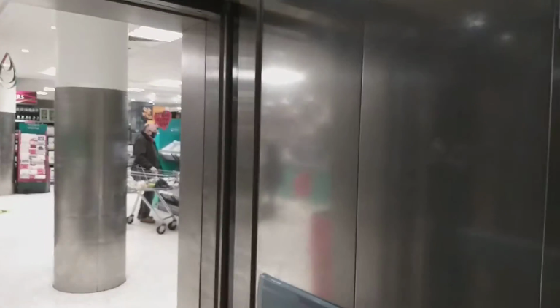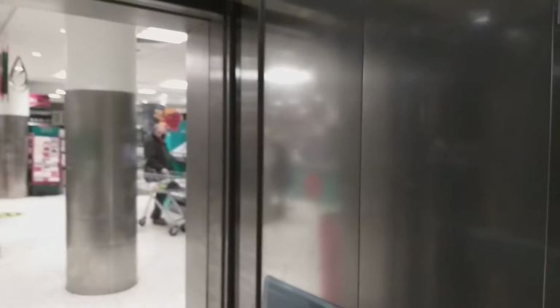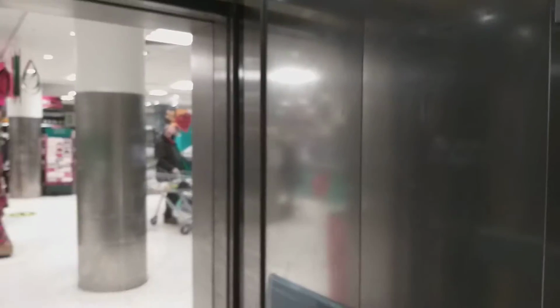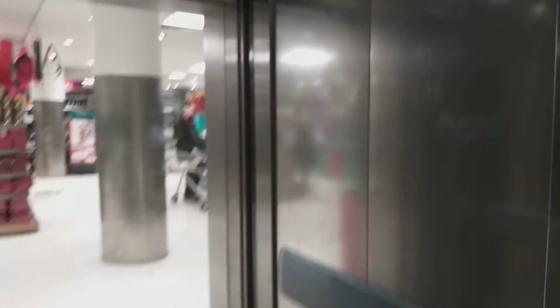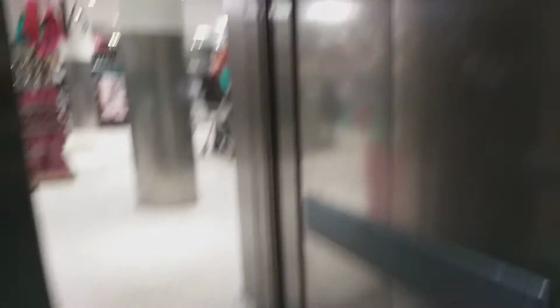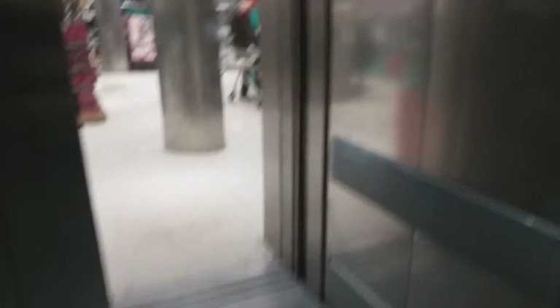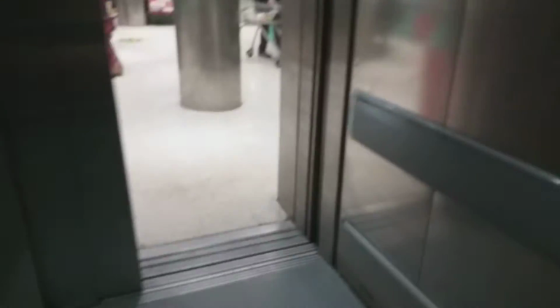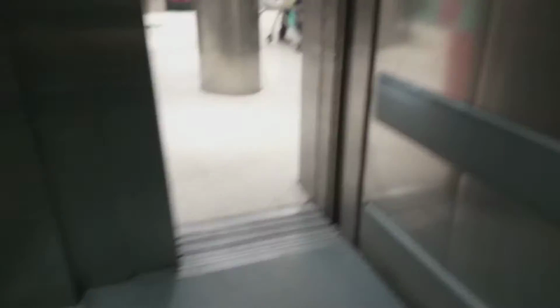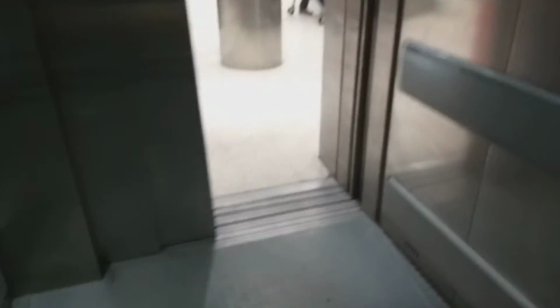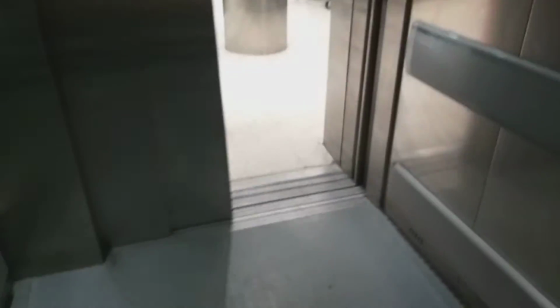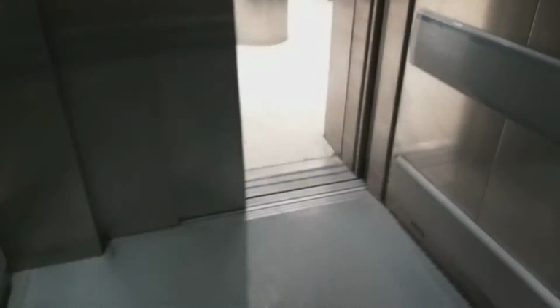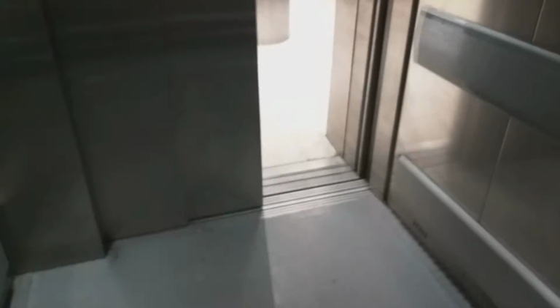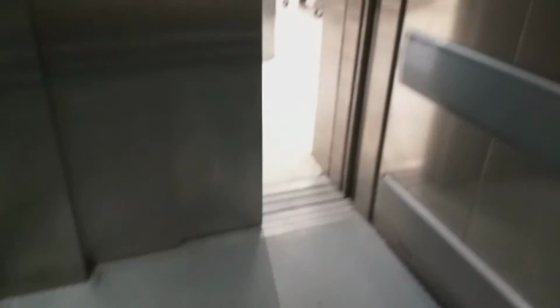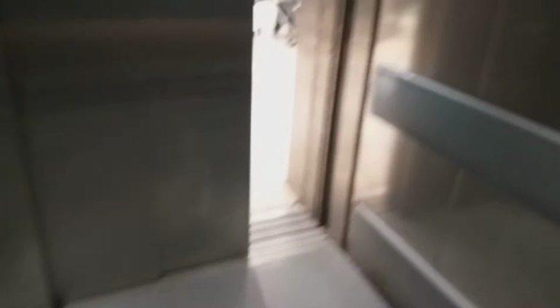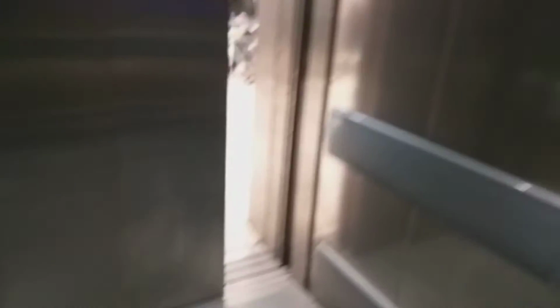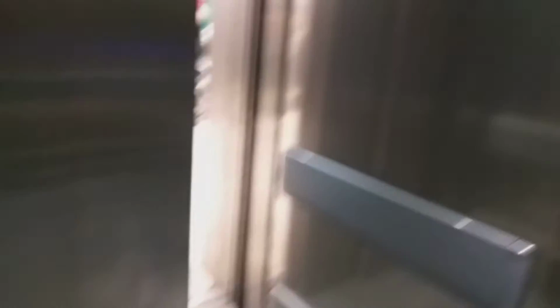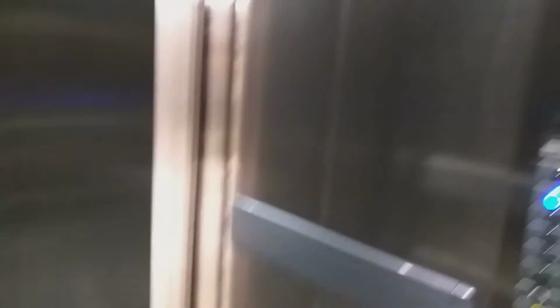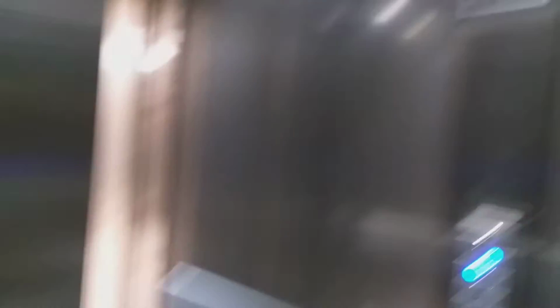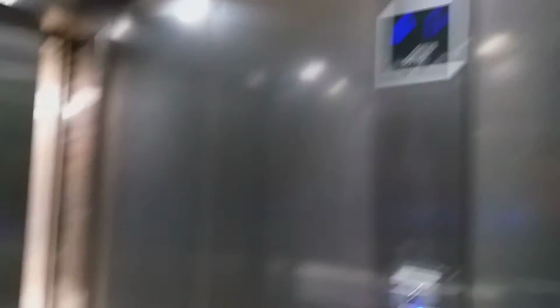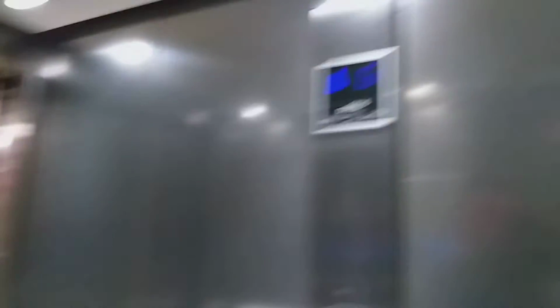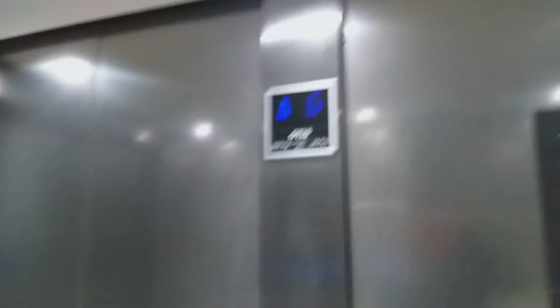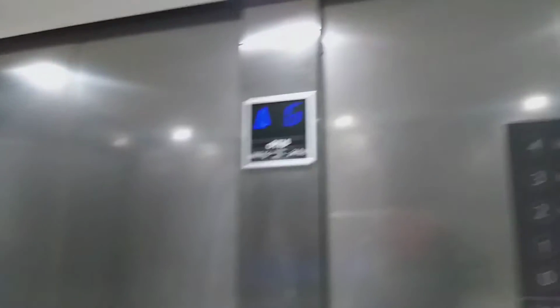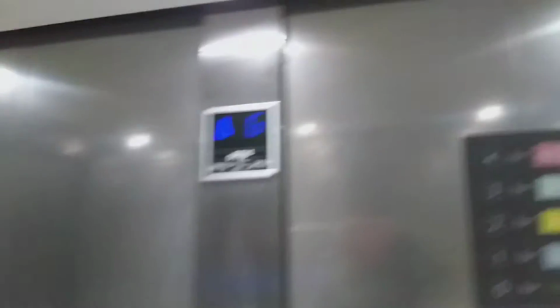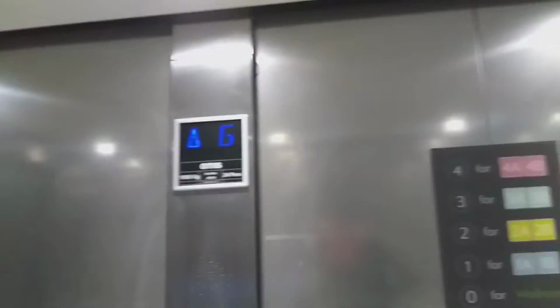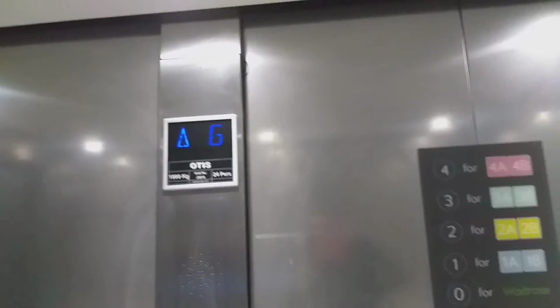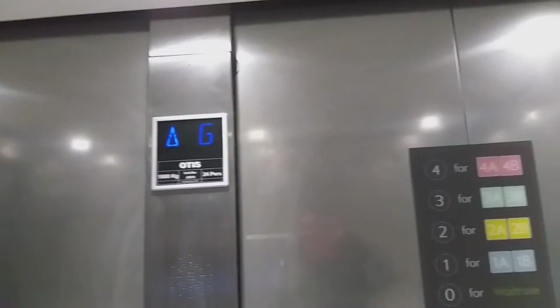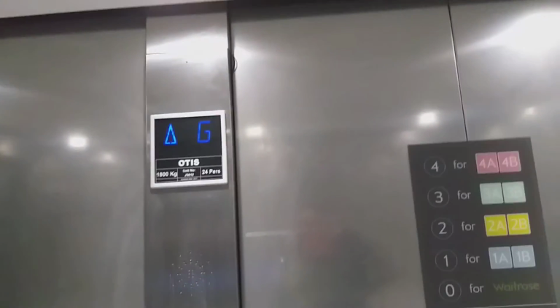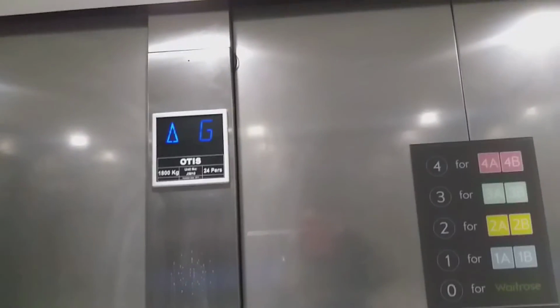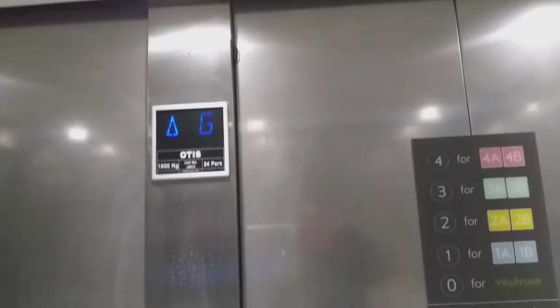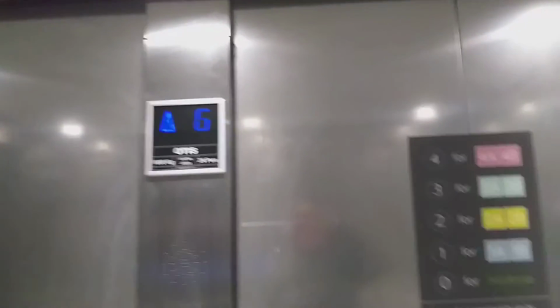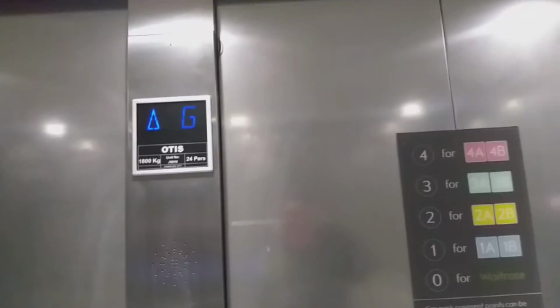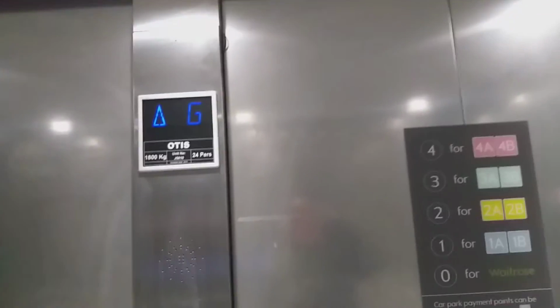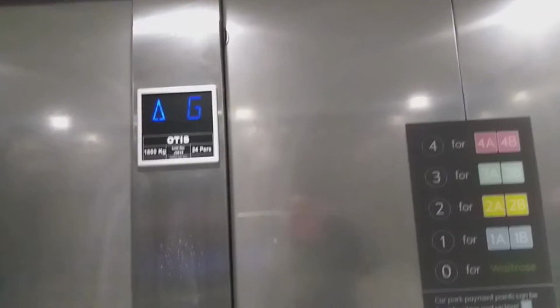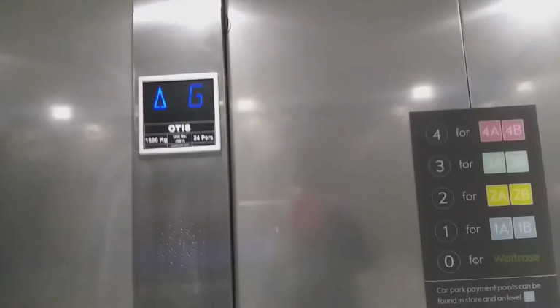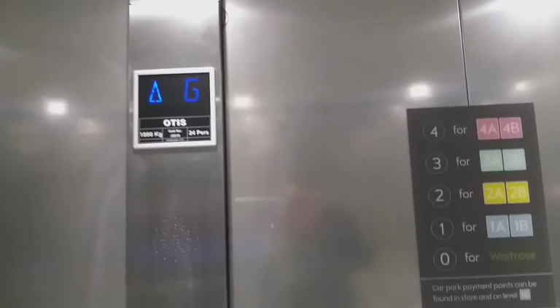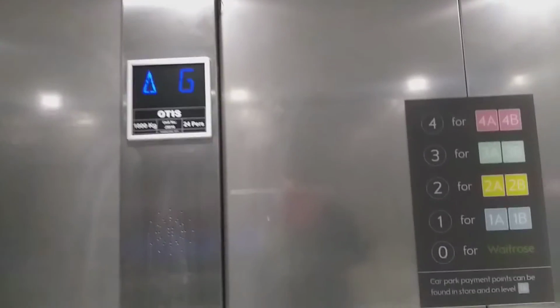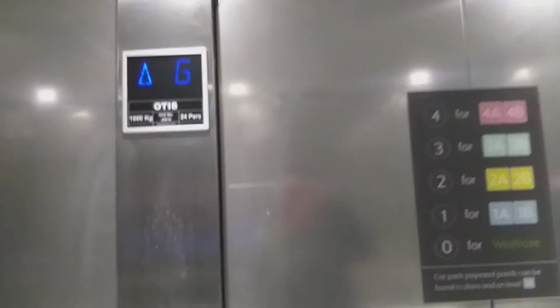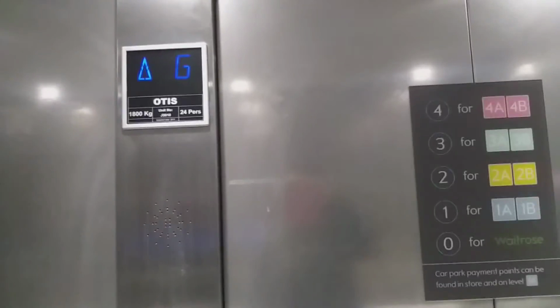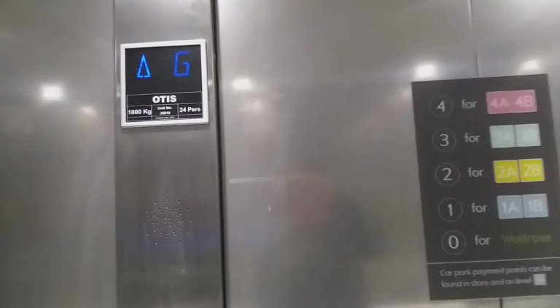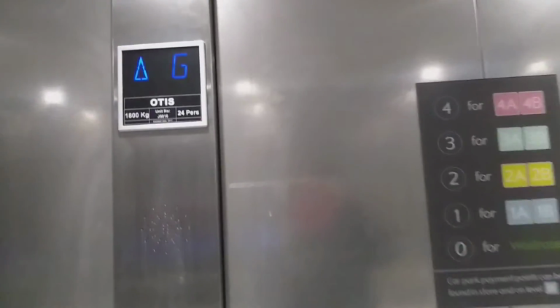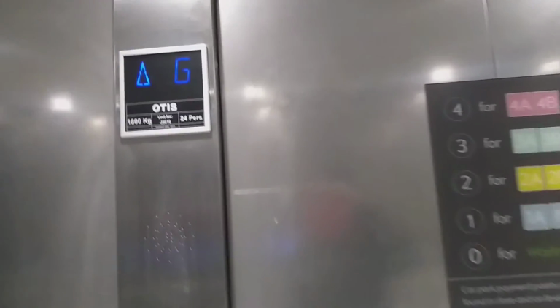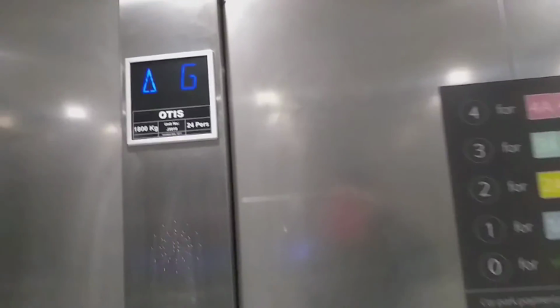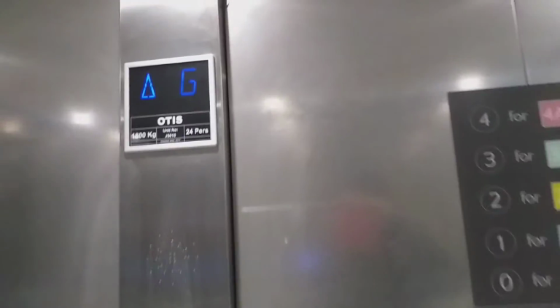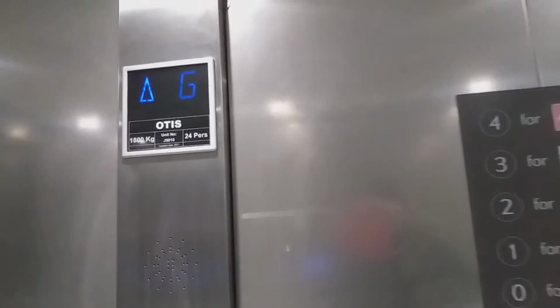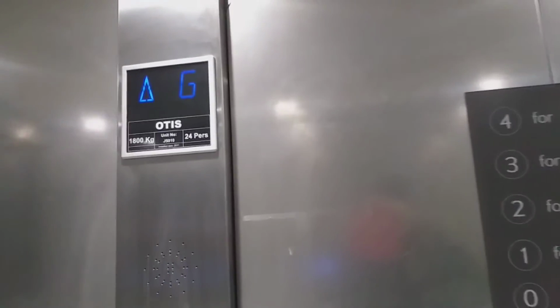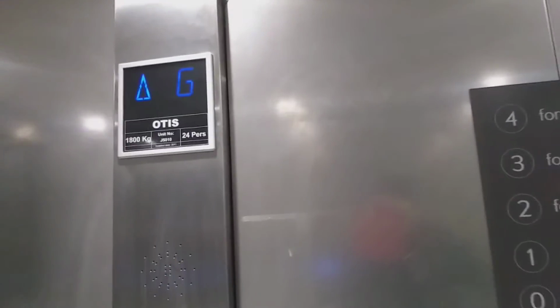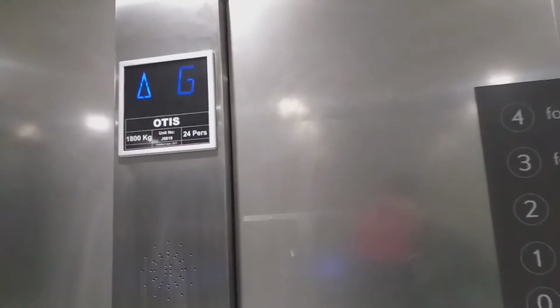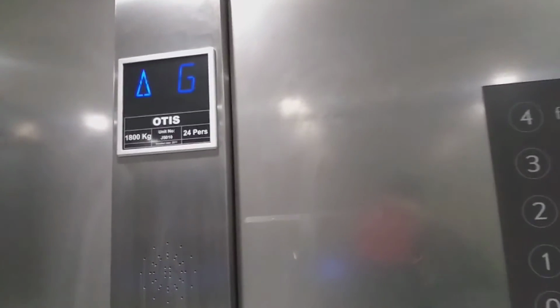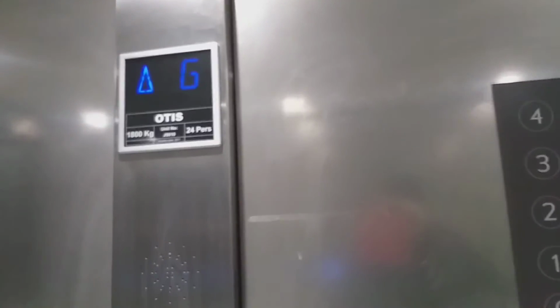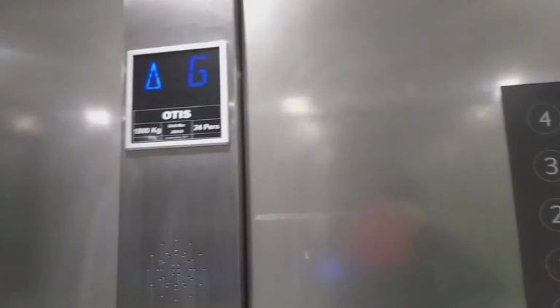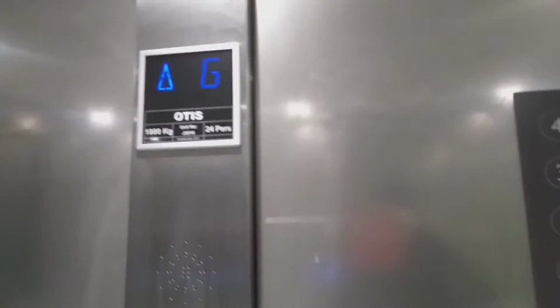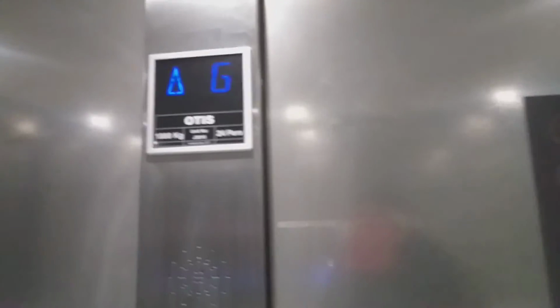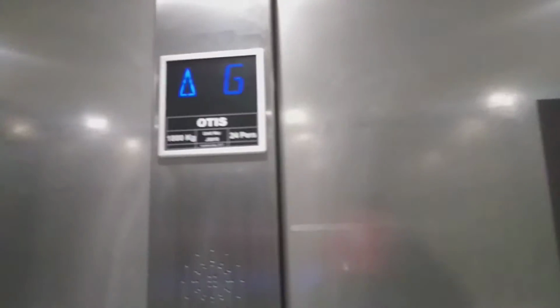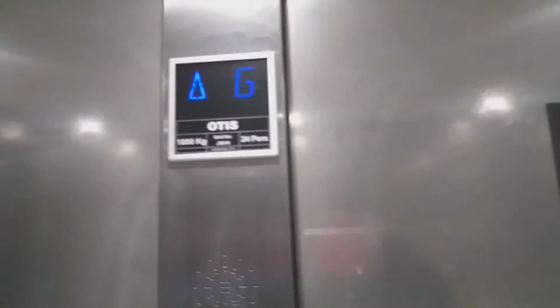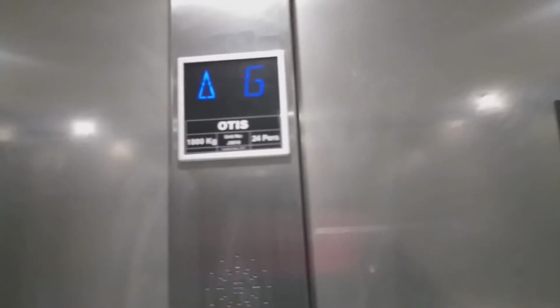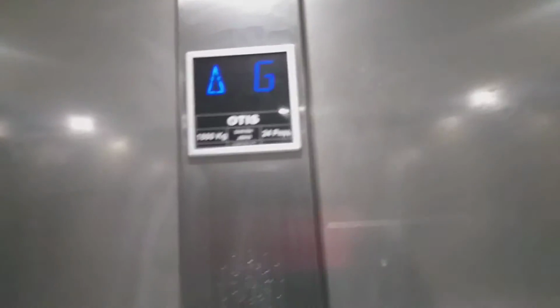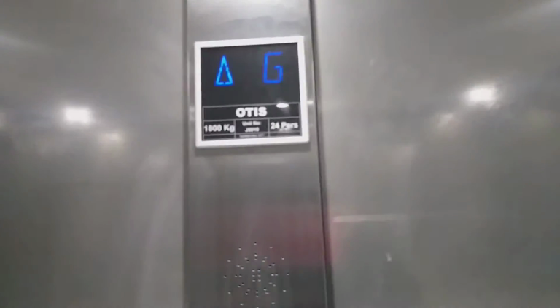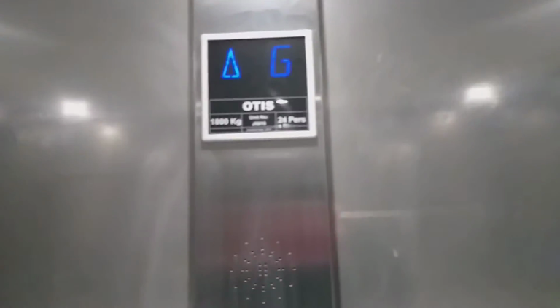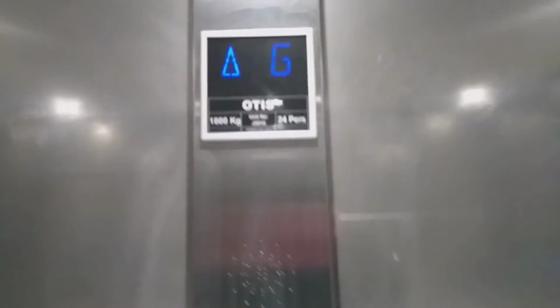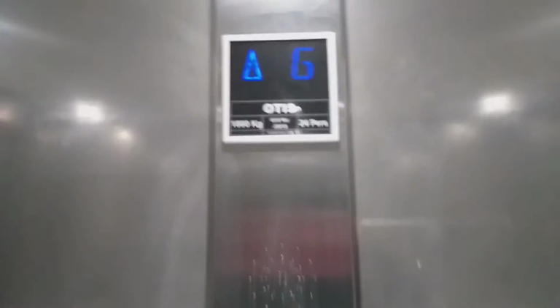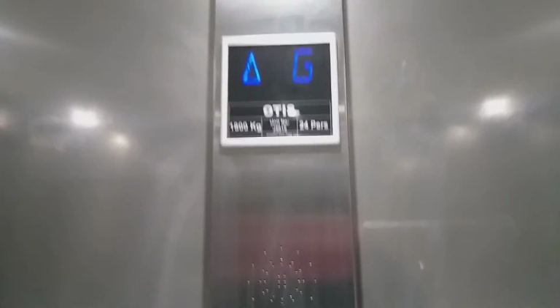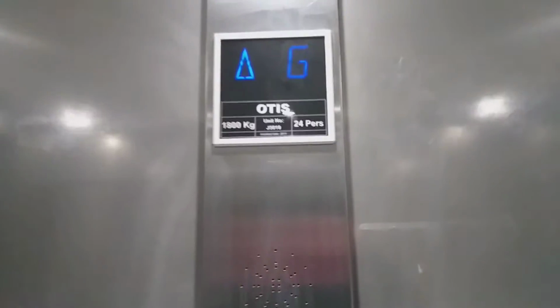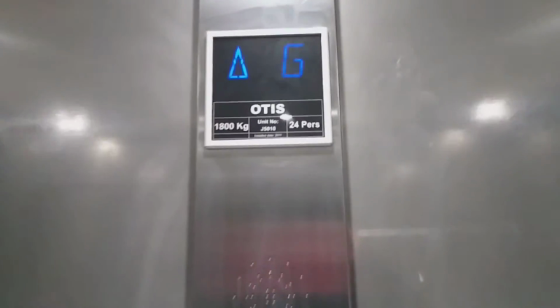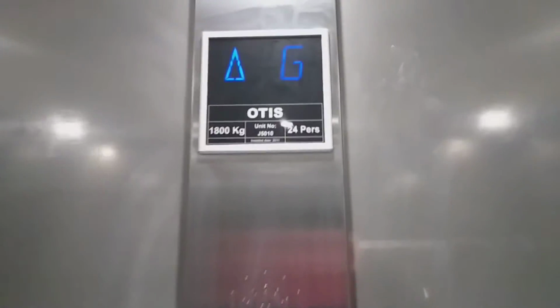You can see the Otis one. The capacity is 800 kilos, 24 persons, modernized in 2011.